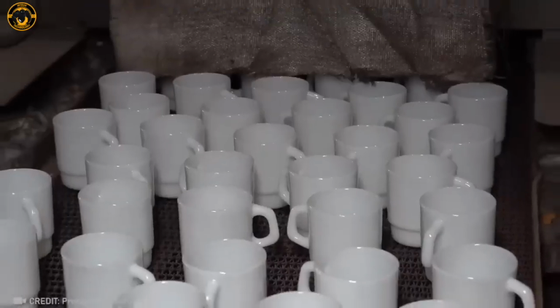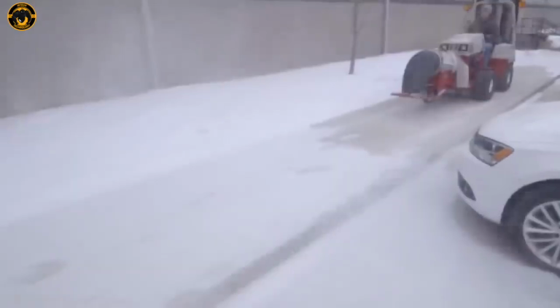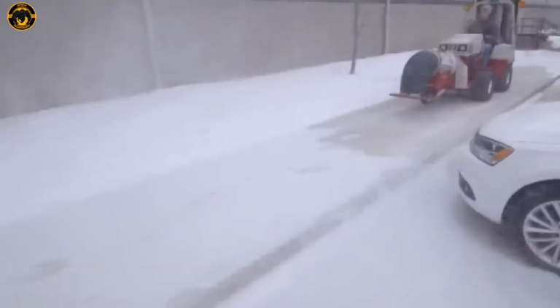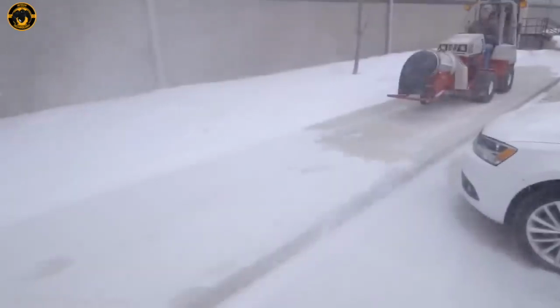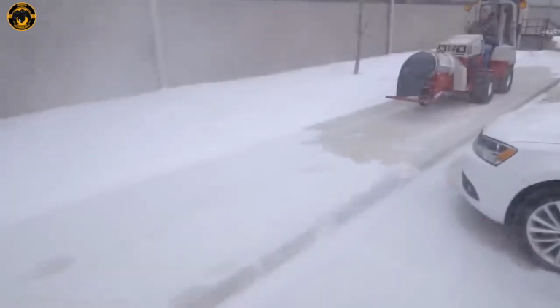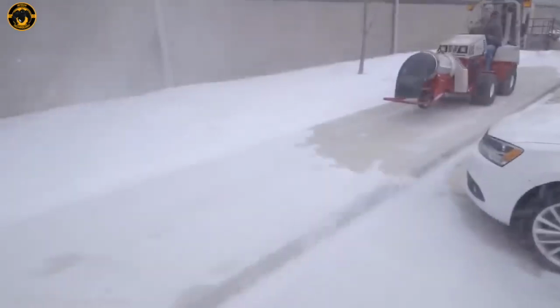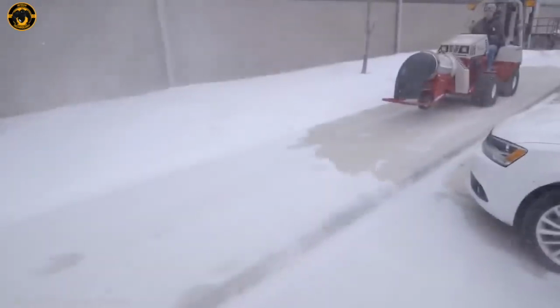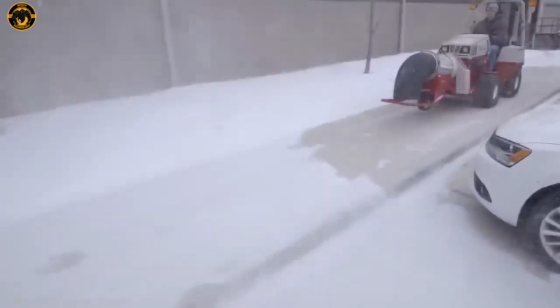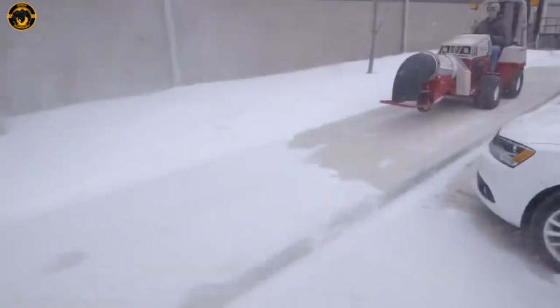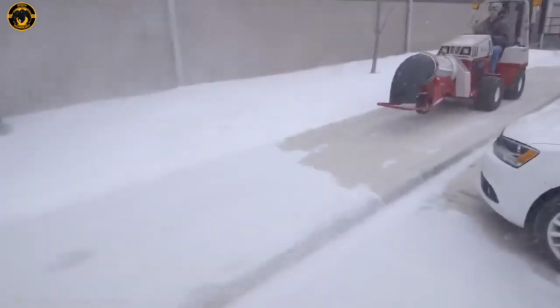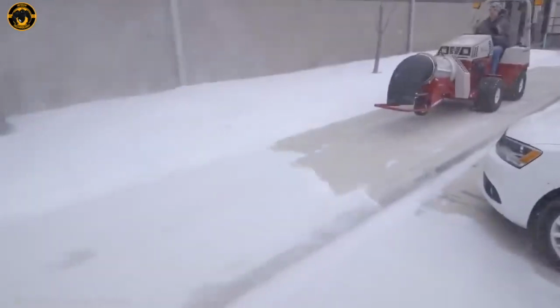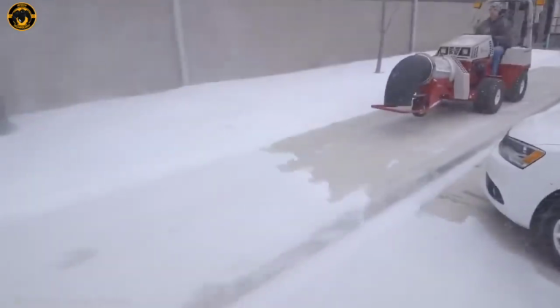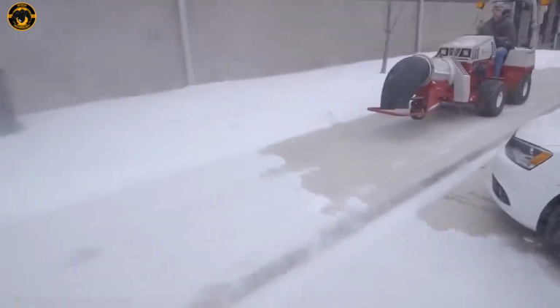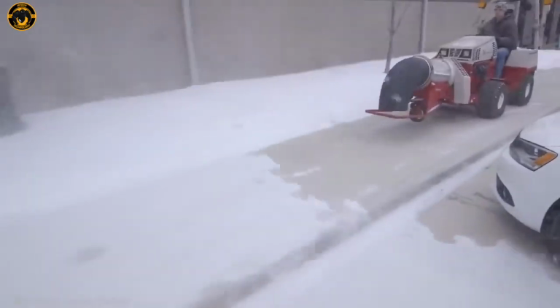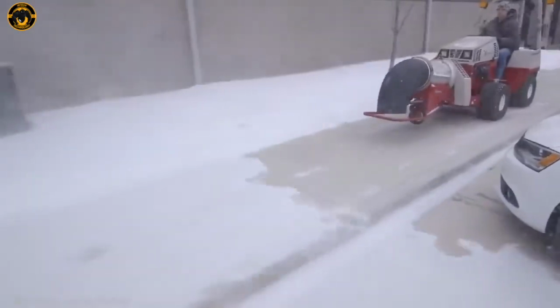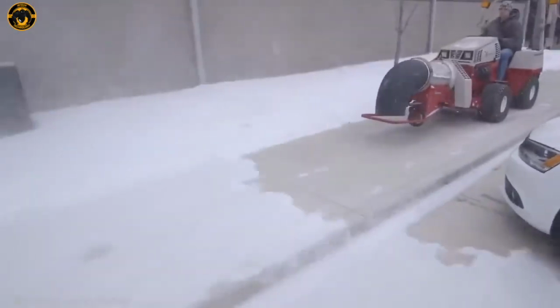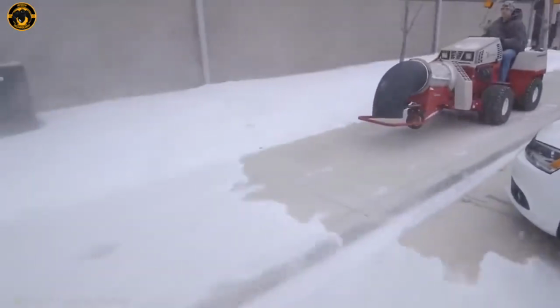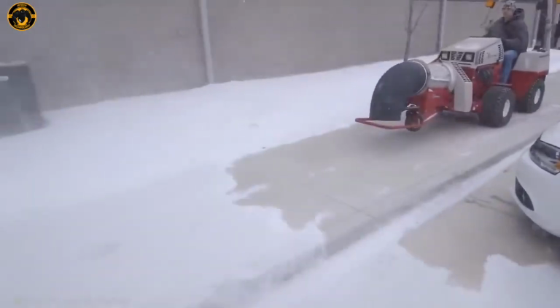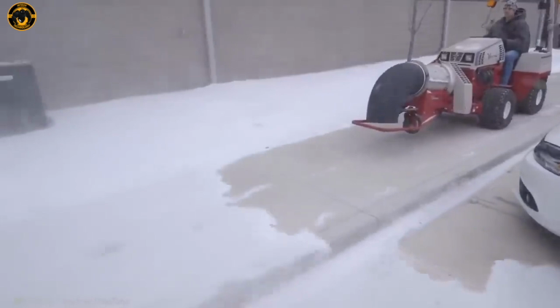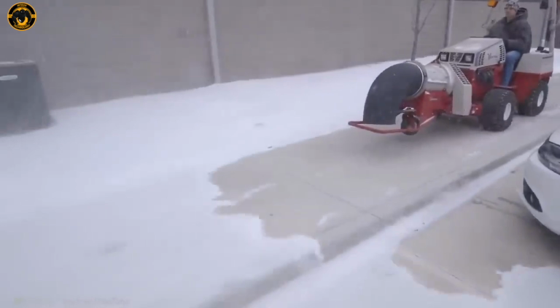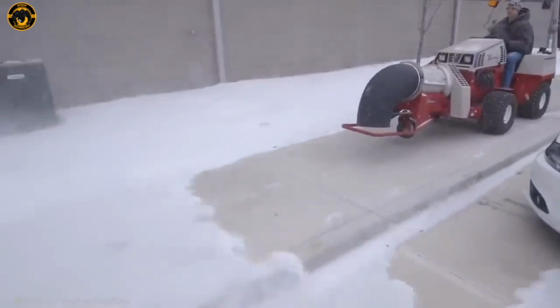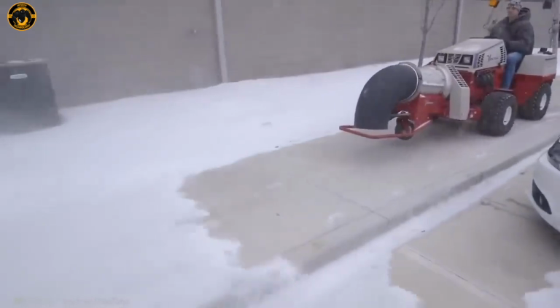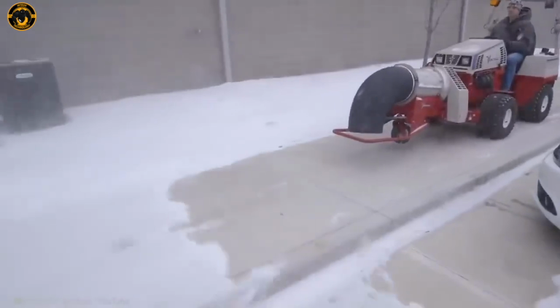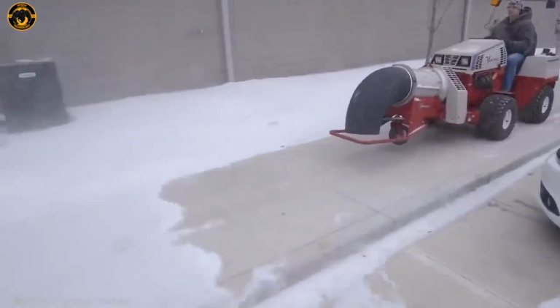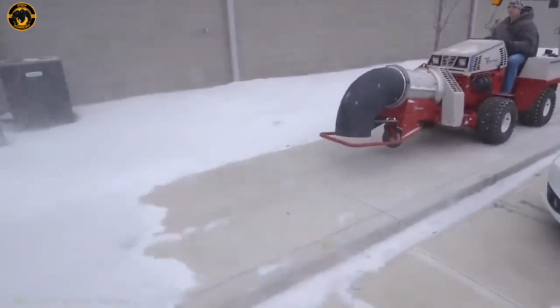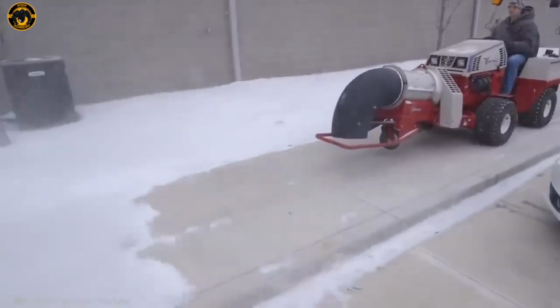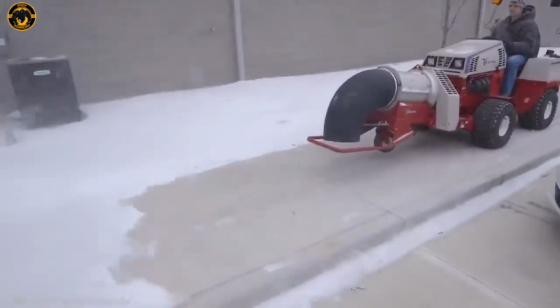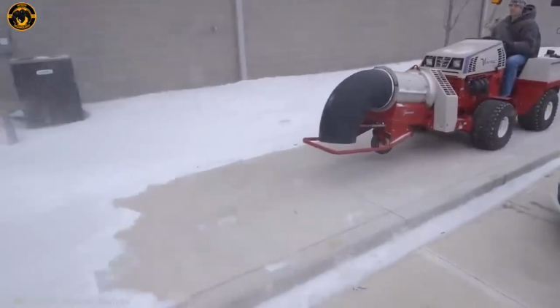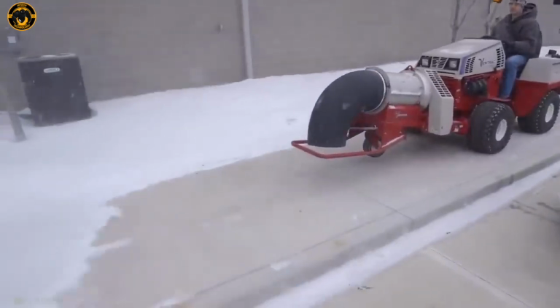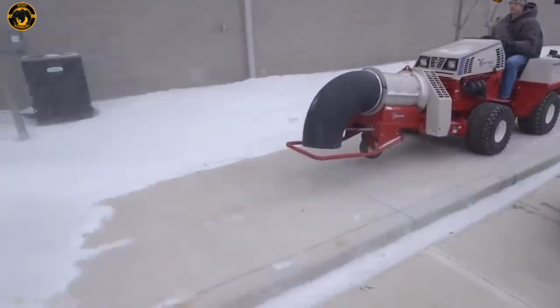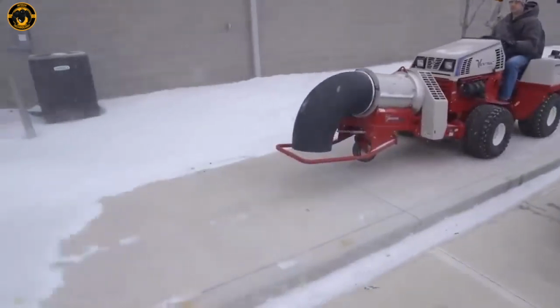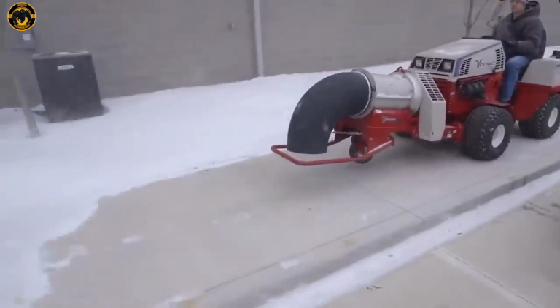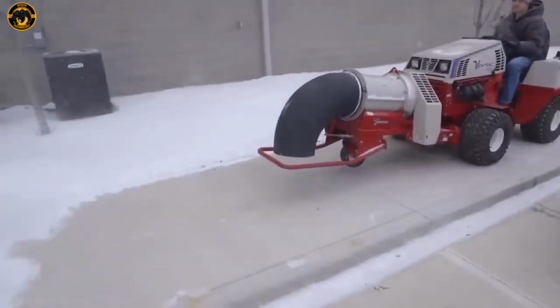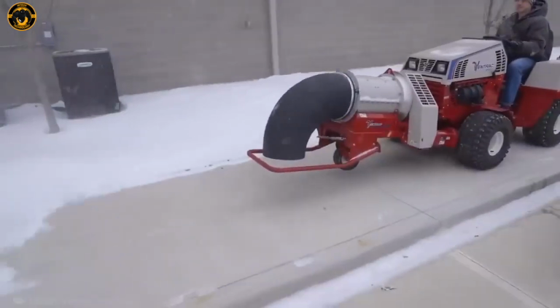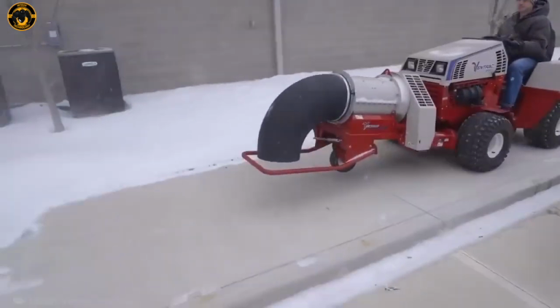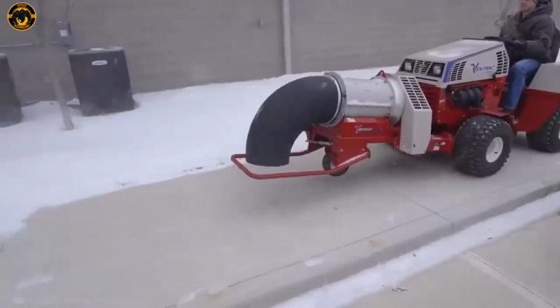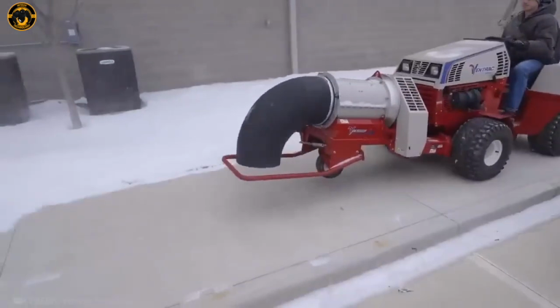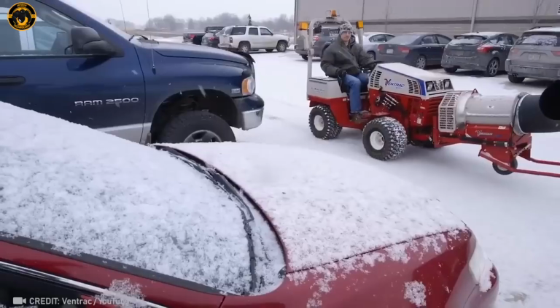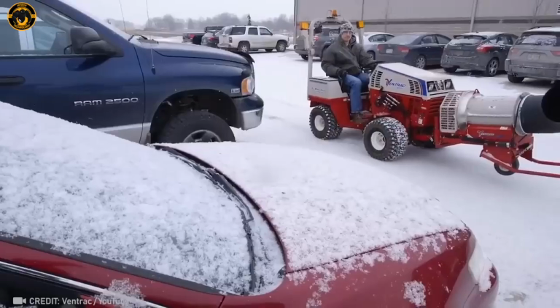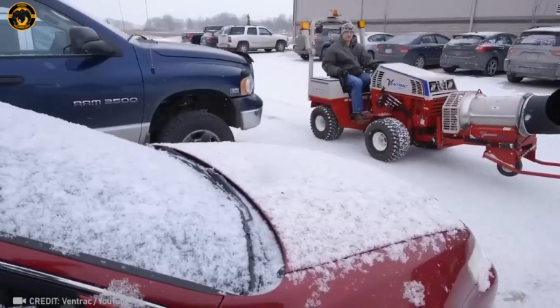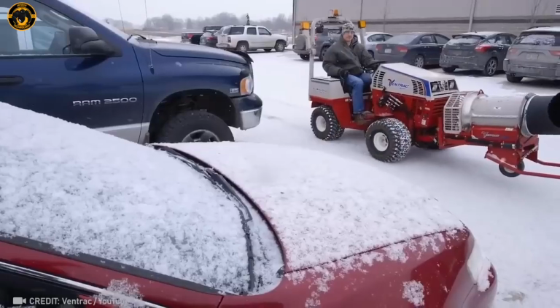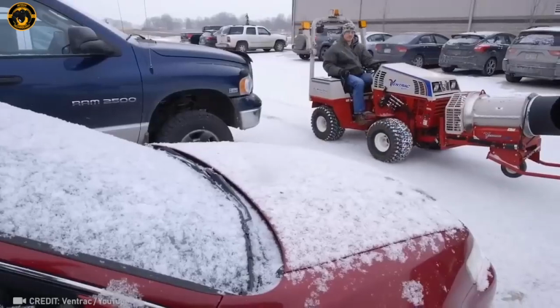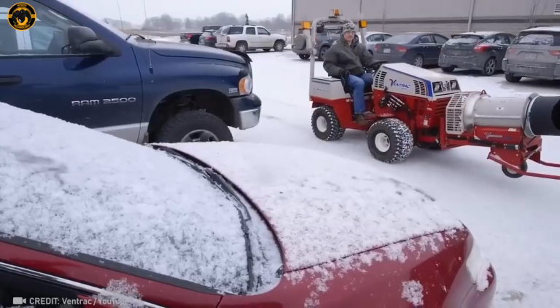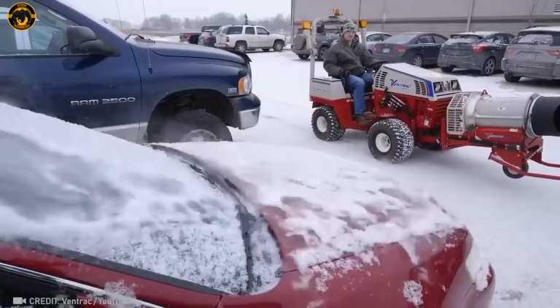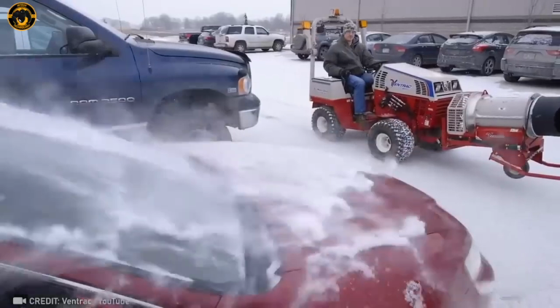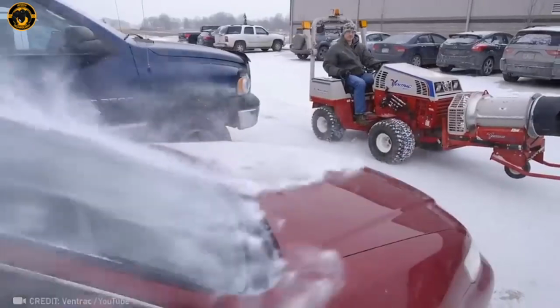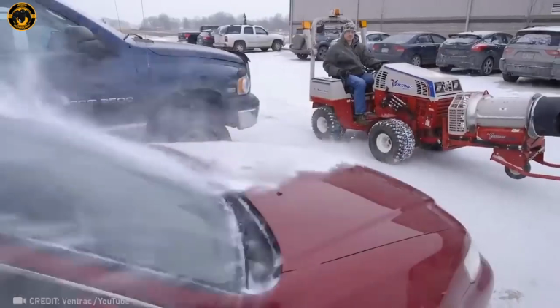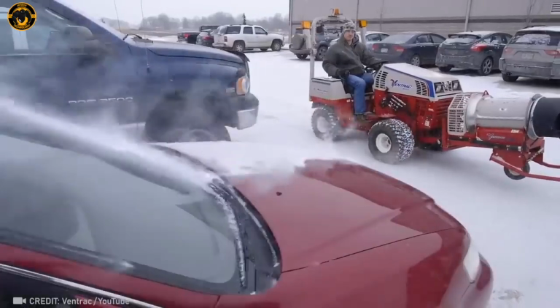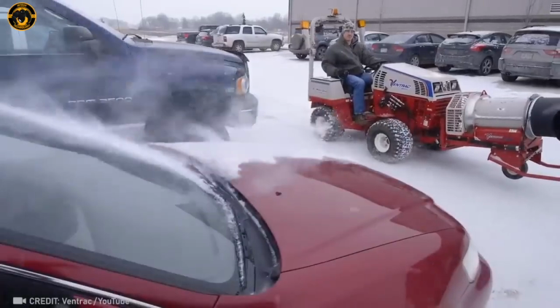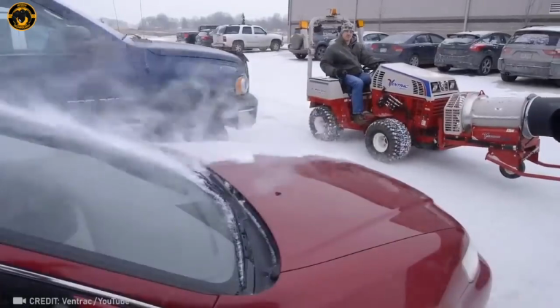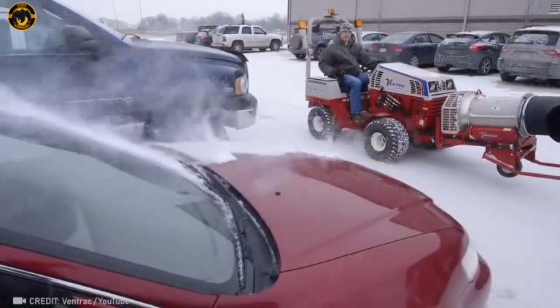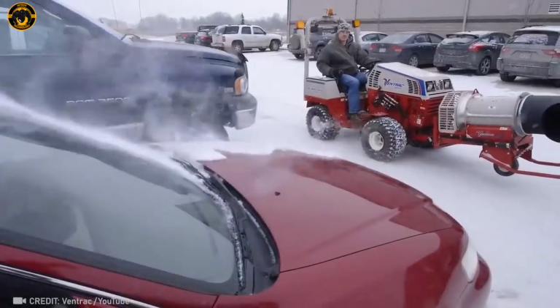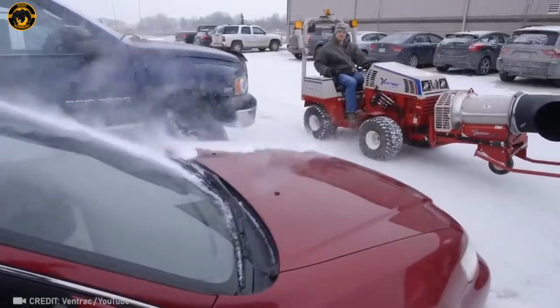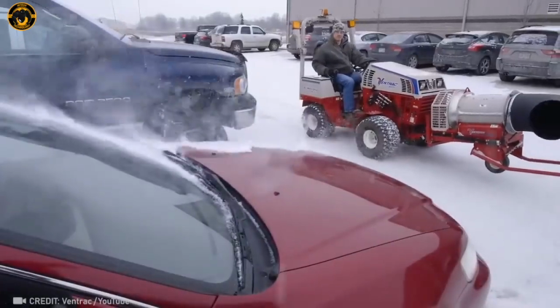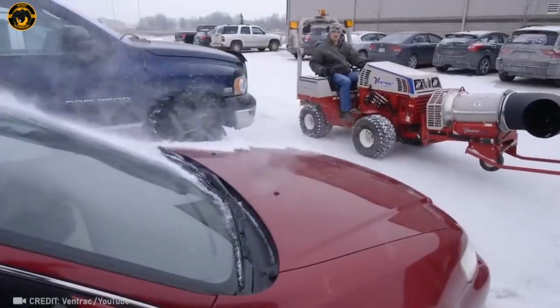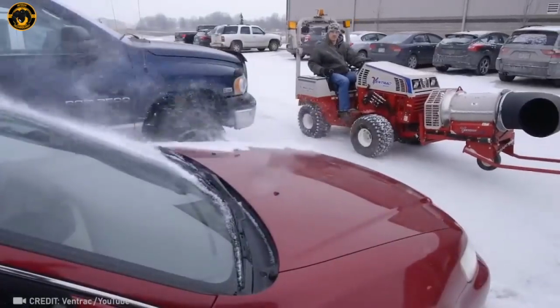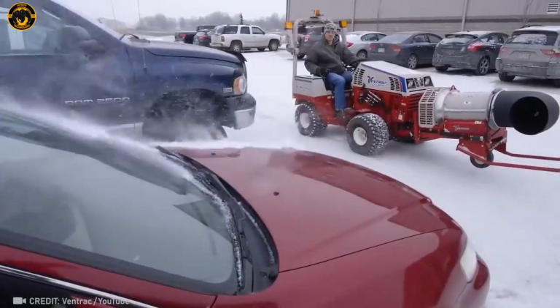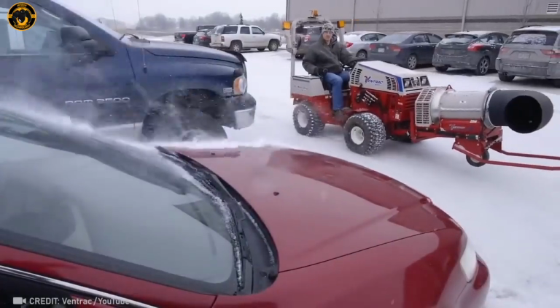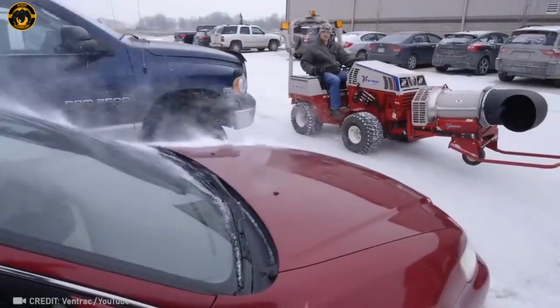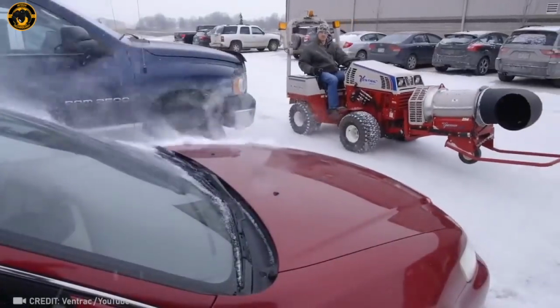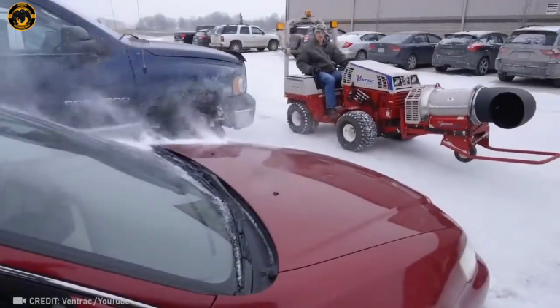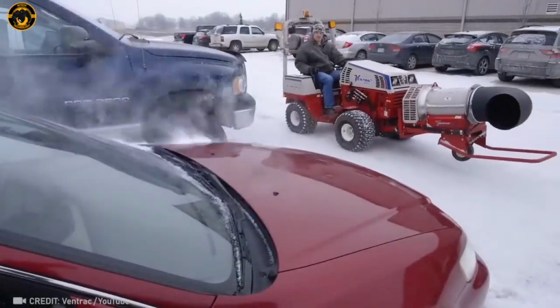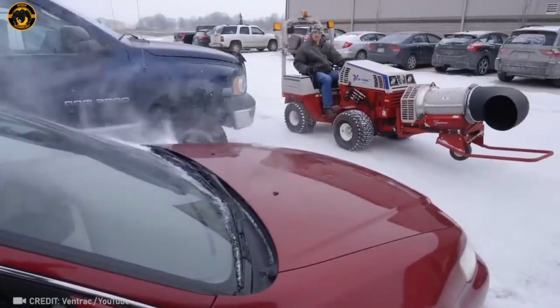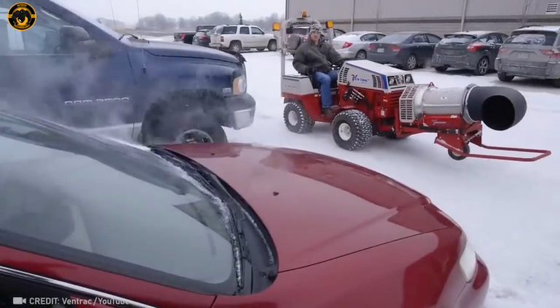Ever felt the raw power of air flow from this gadget? It's mind-blowing — almost too intense to wrap your head around!